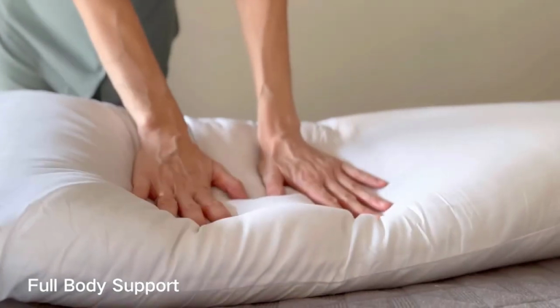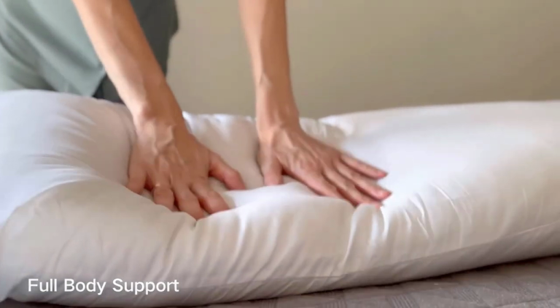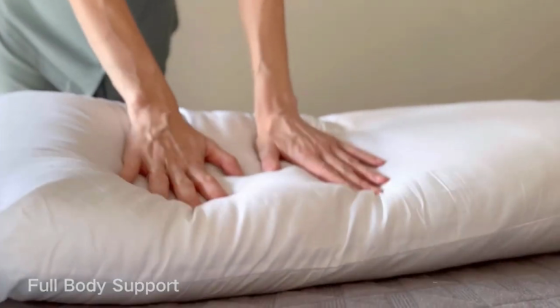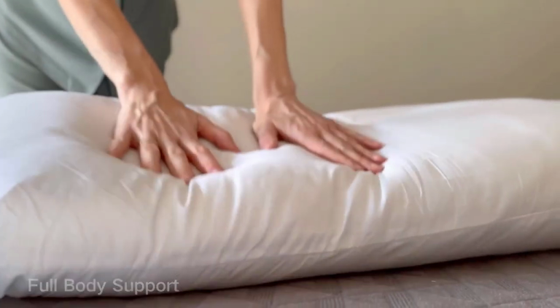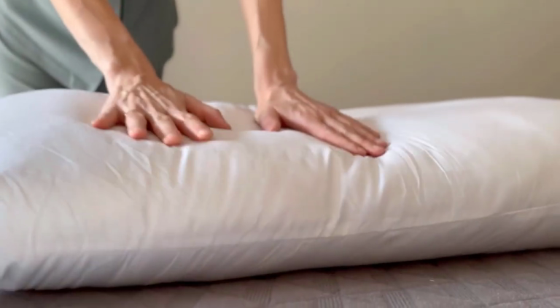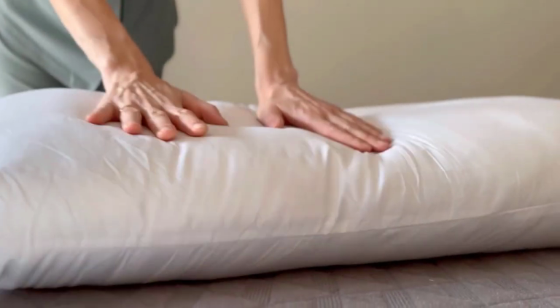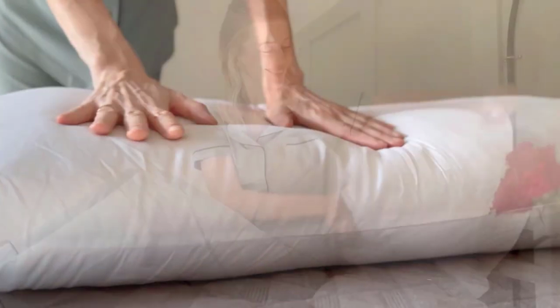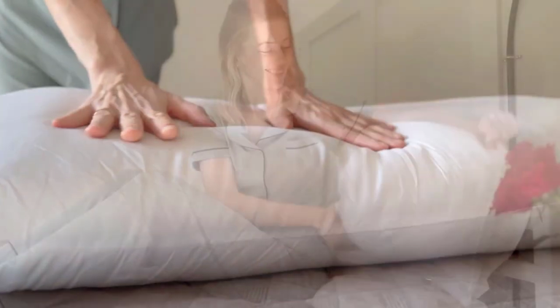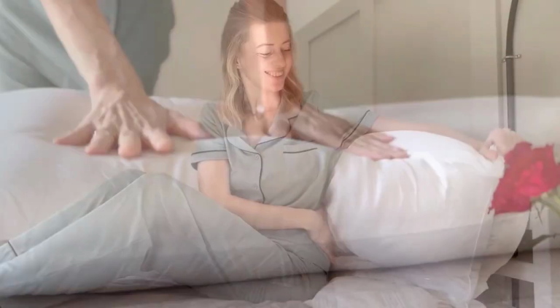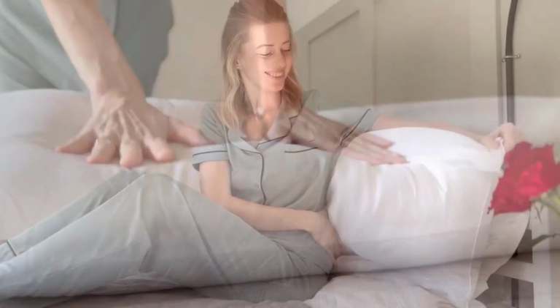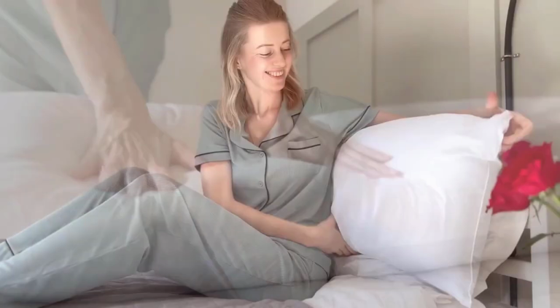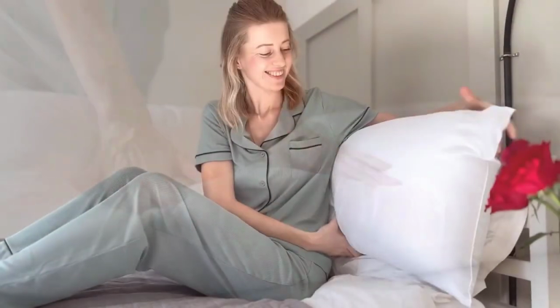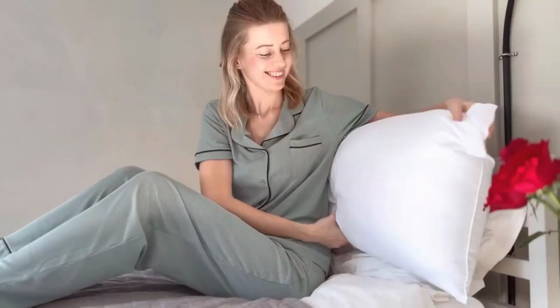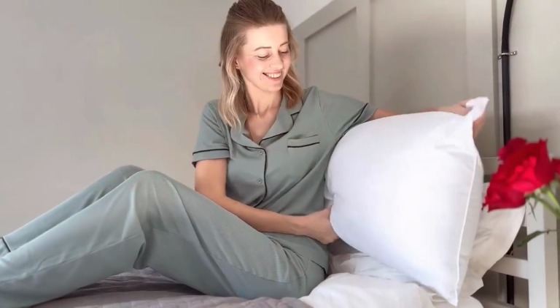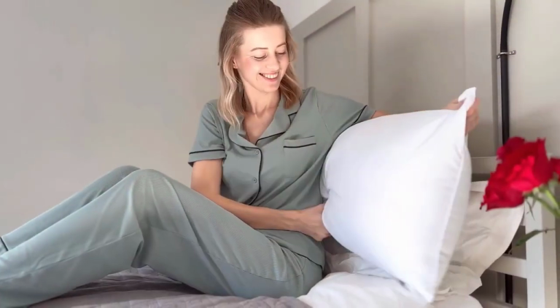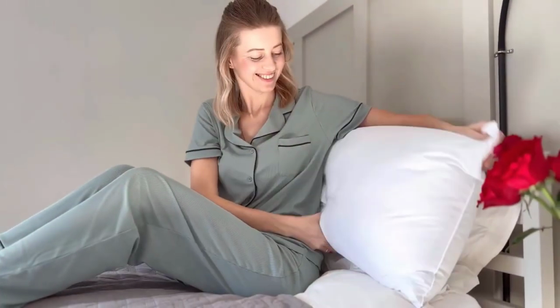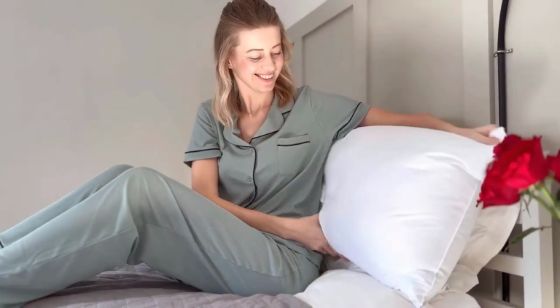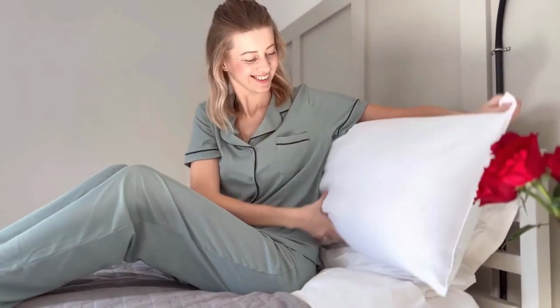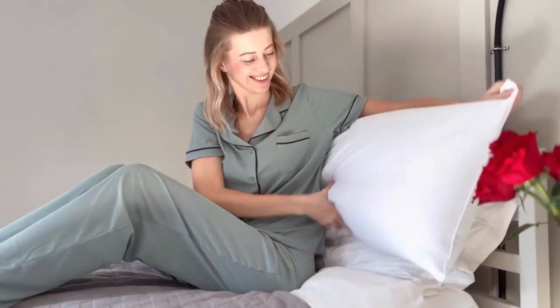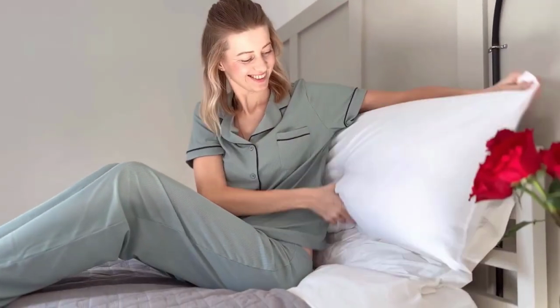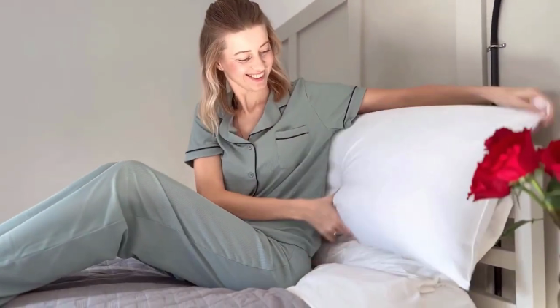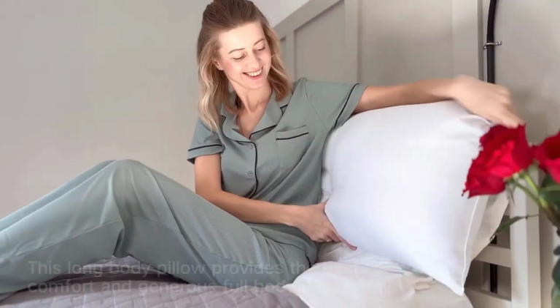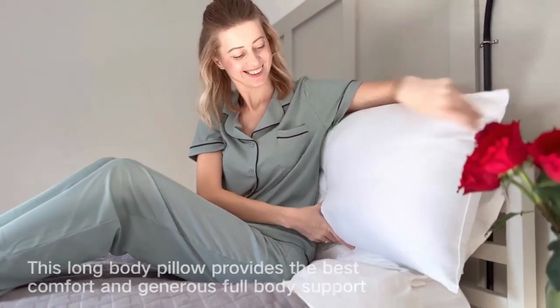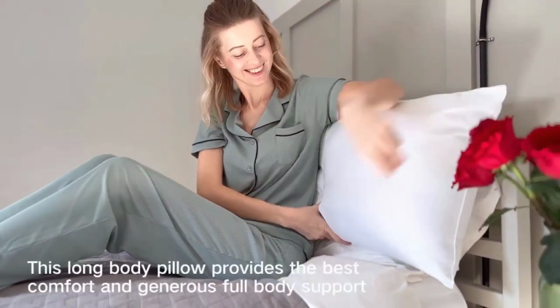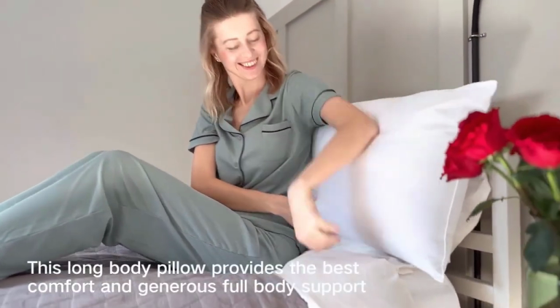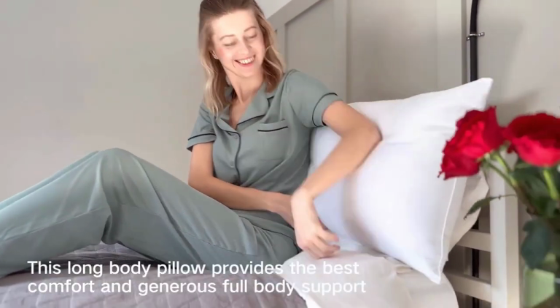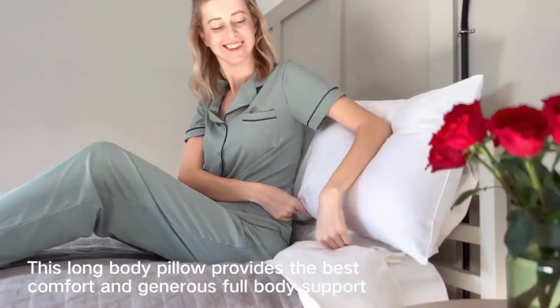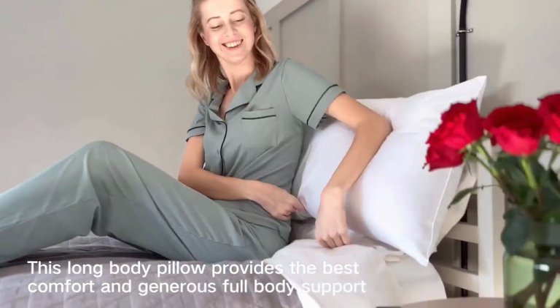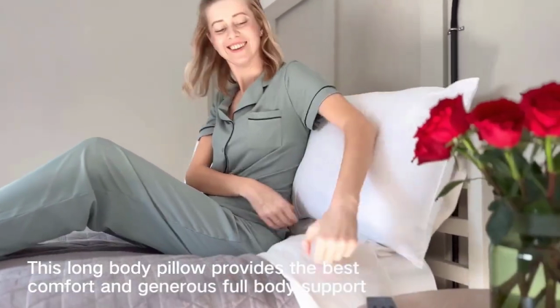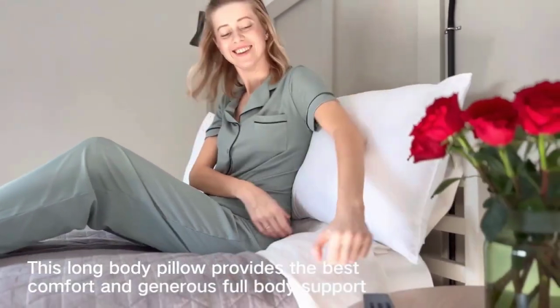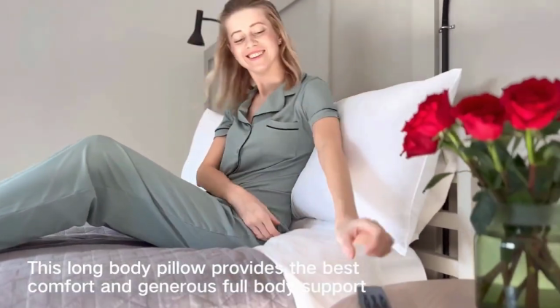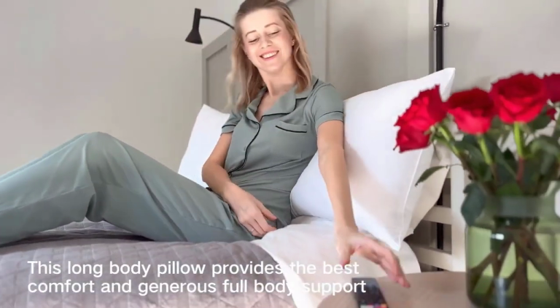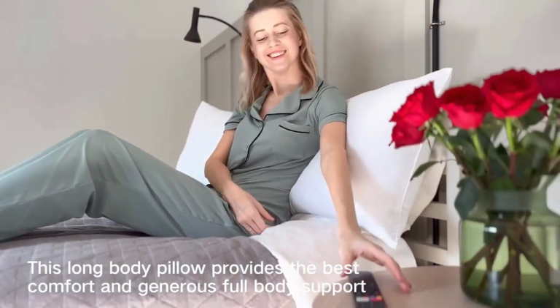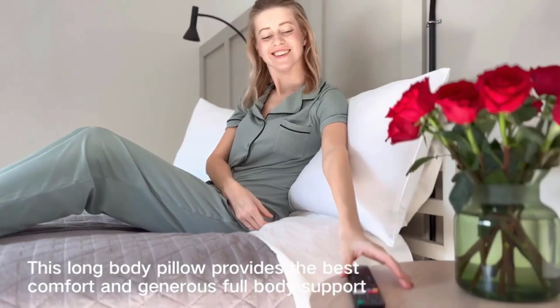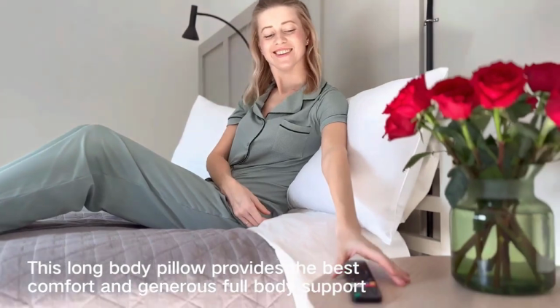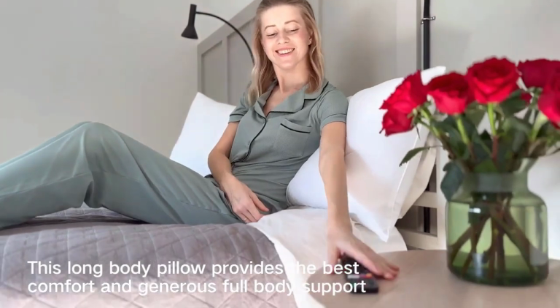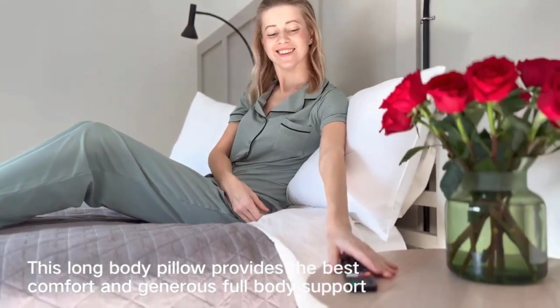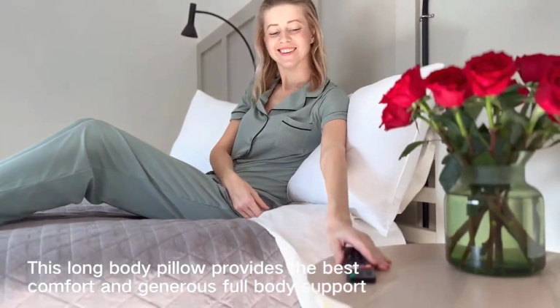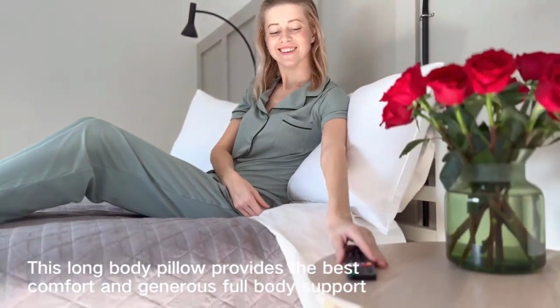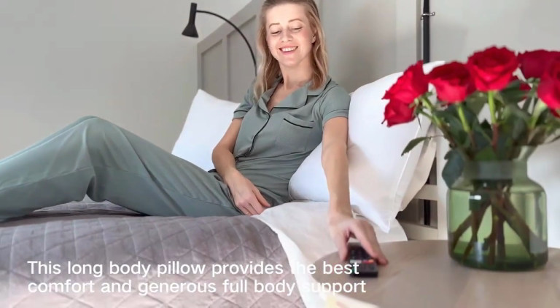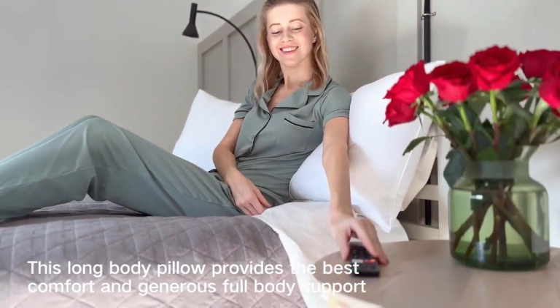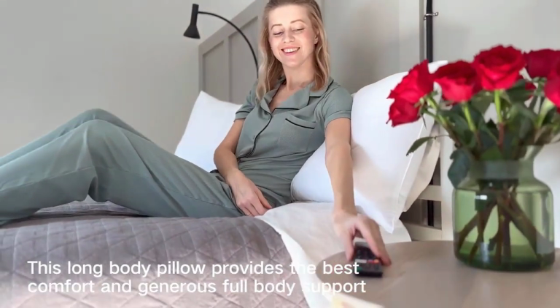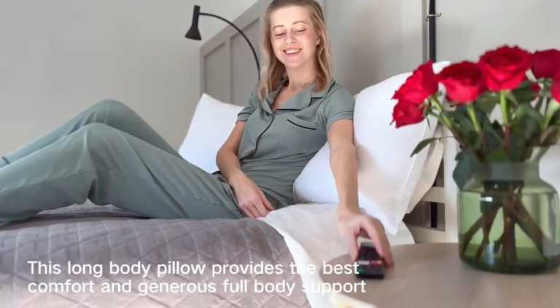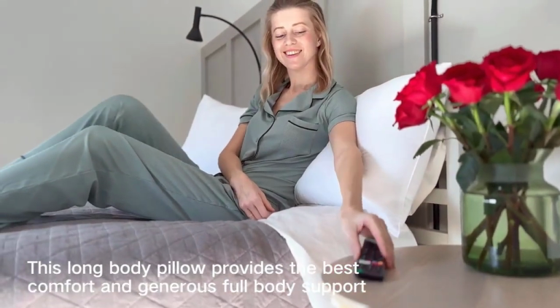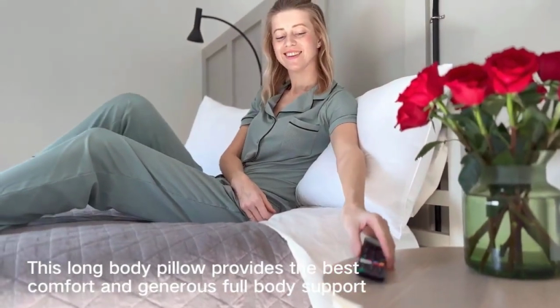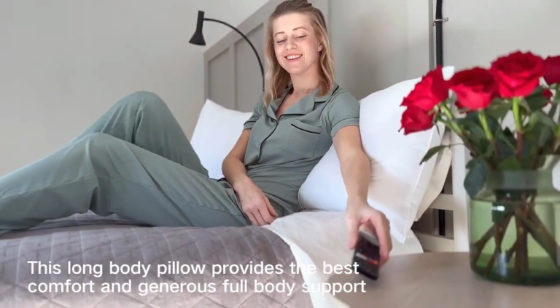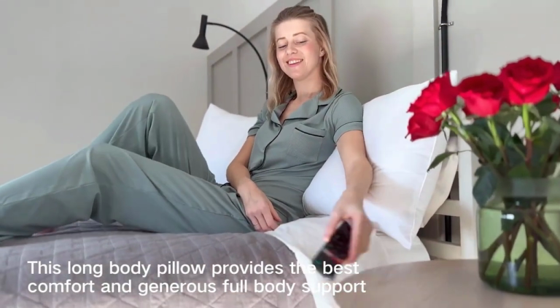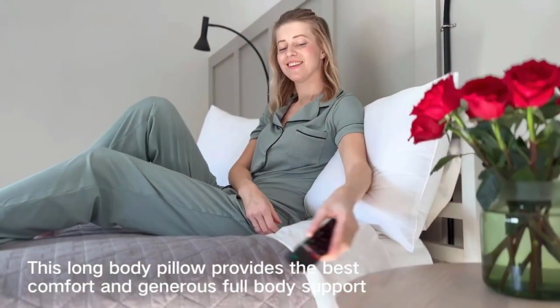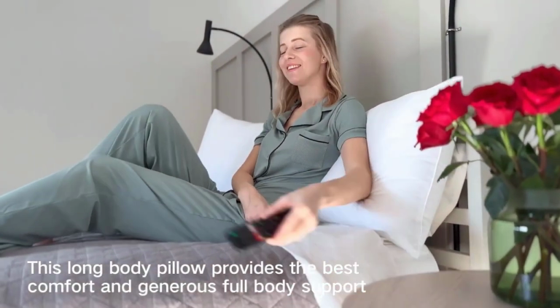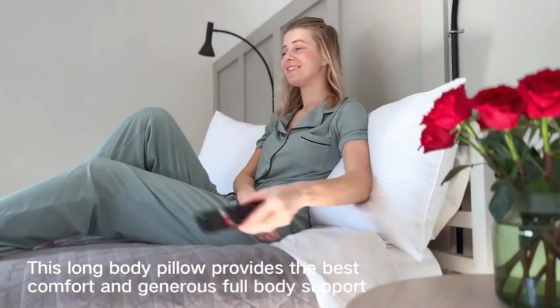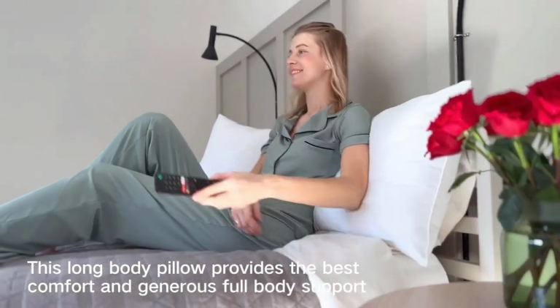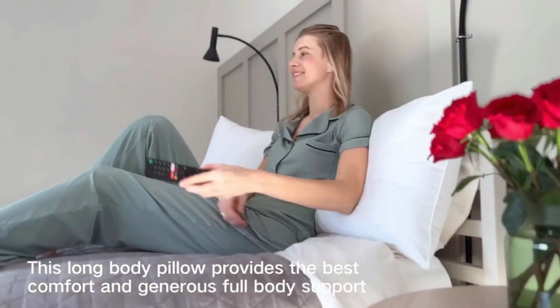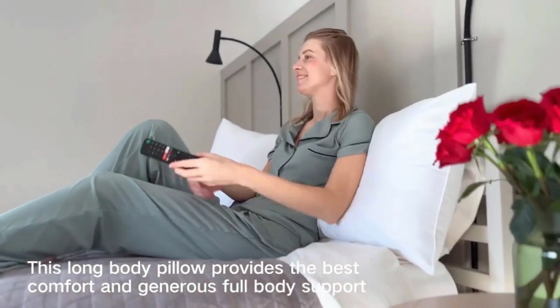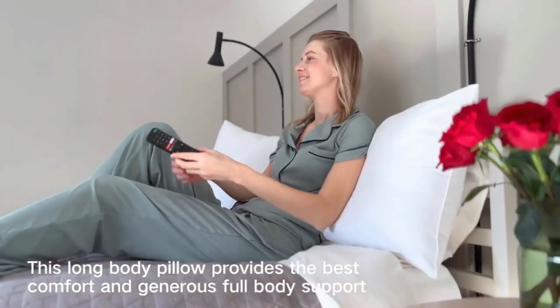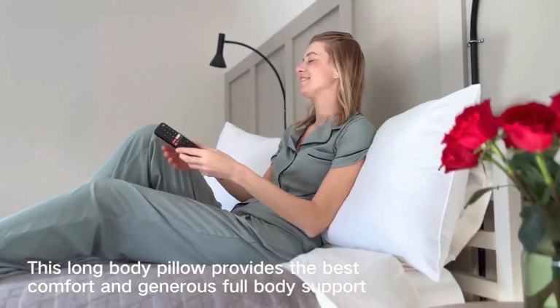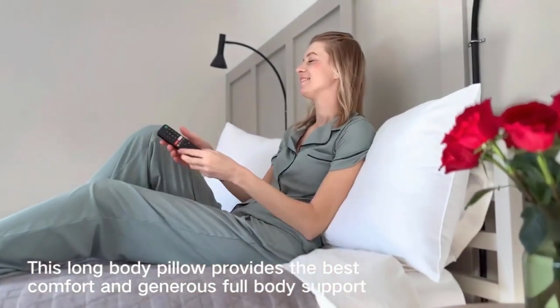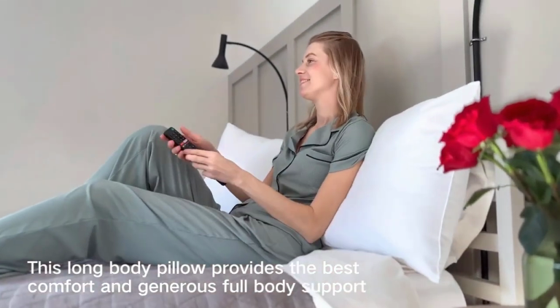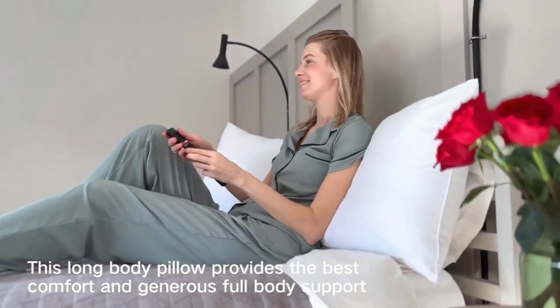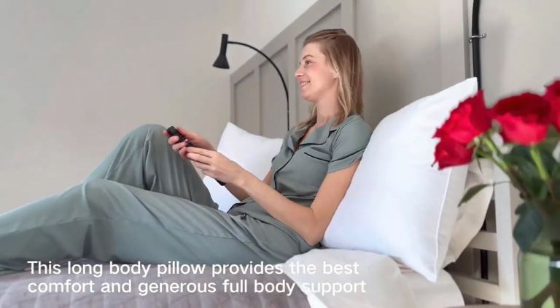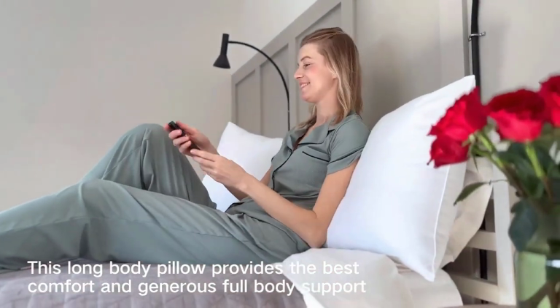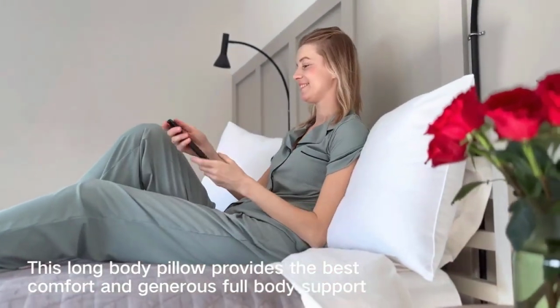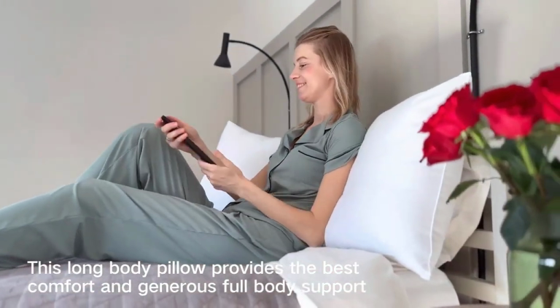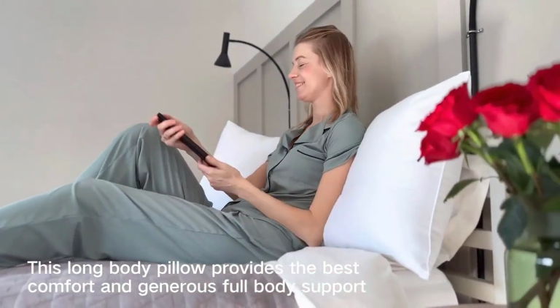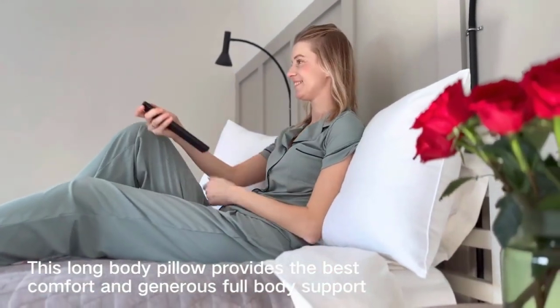If you decide you don't like our soft, supportive pillows, just send us a message and you'll receive a full refund. No questions asked.